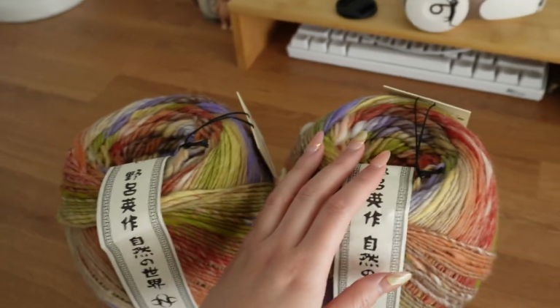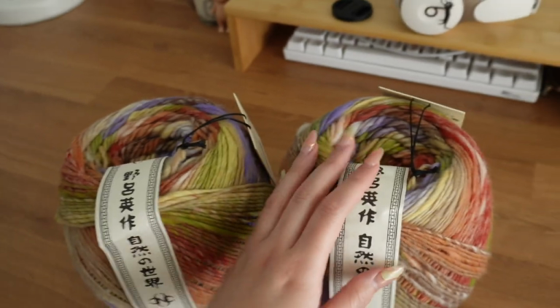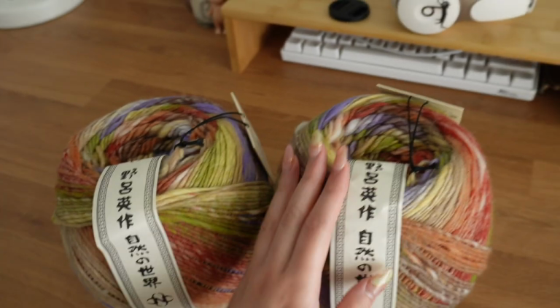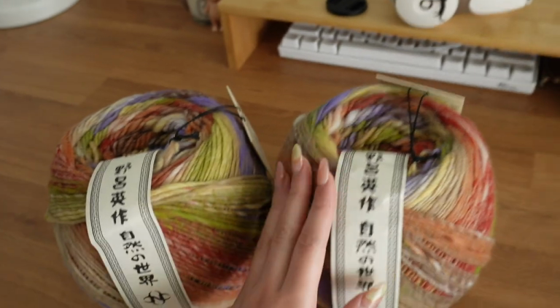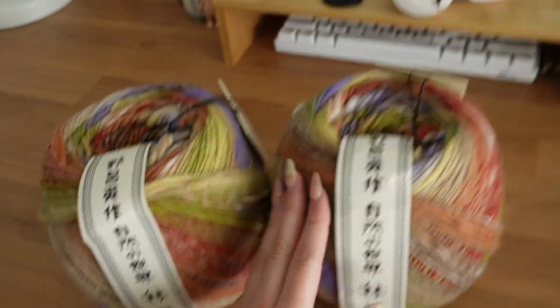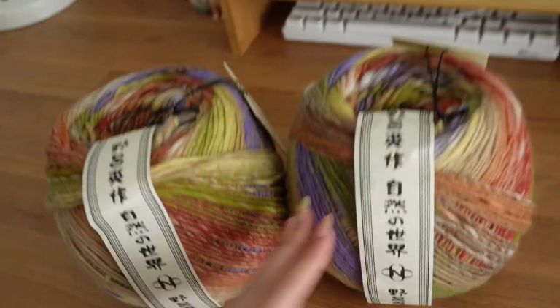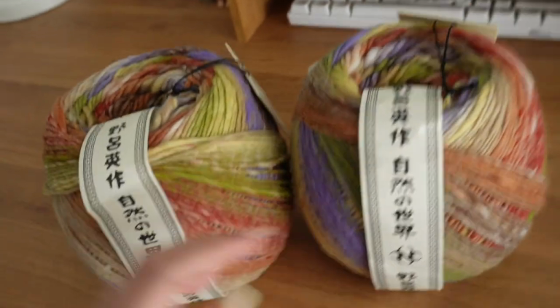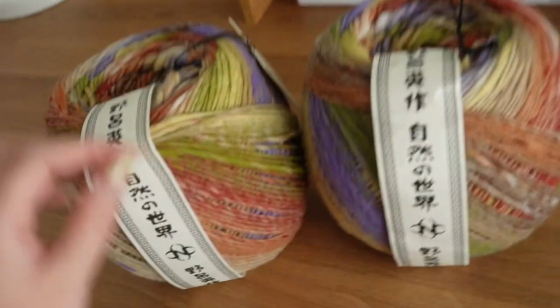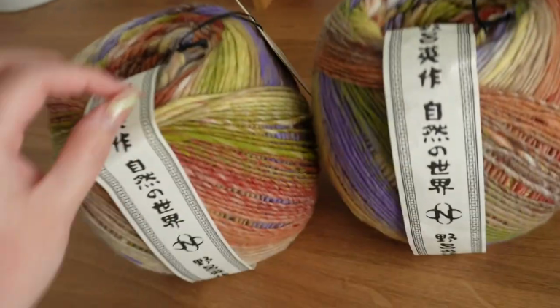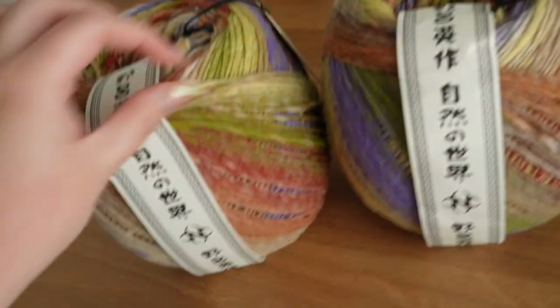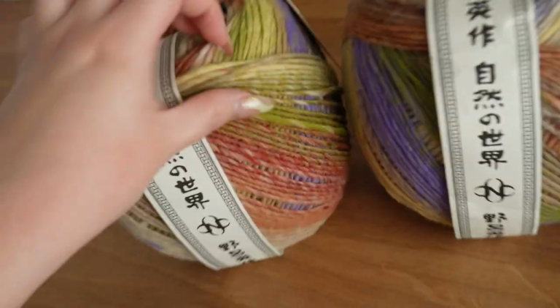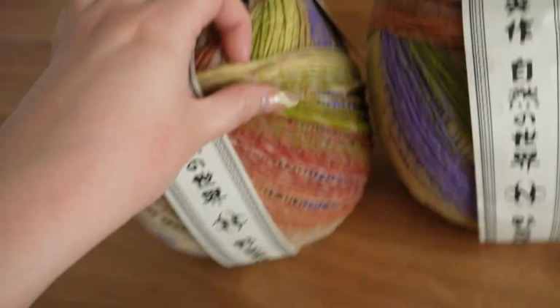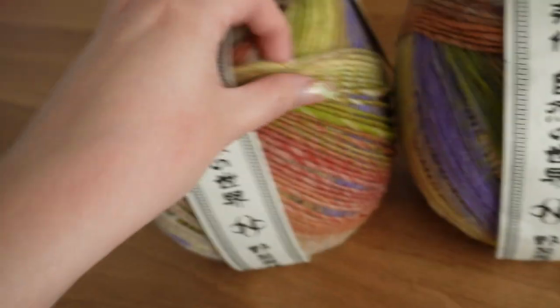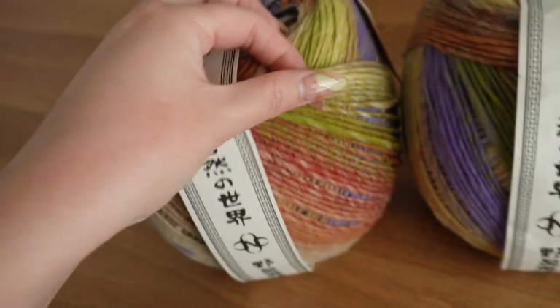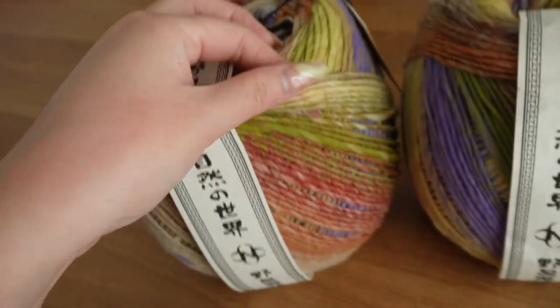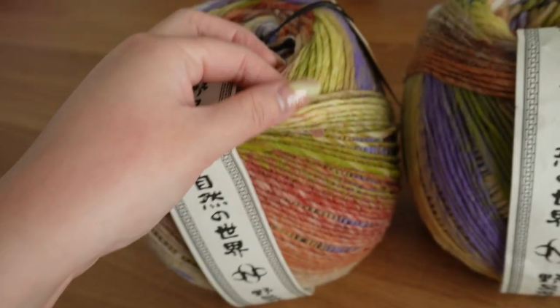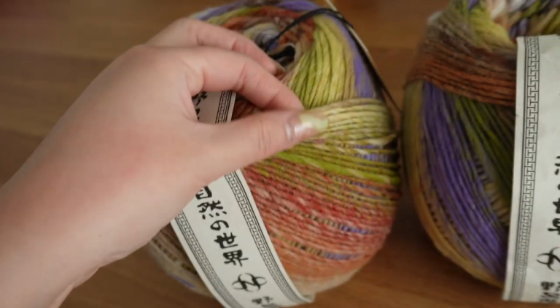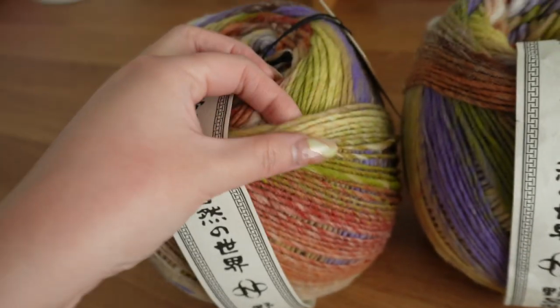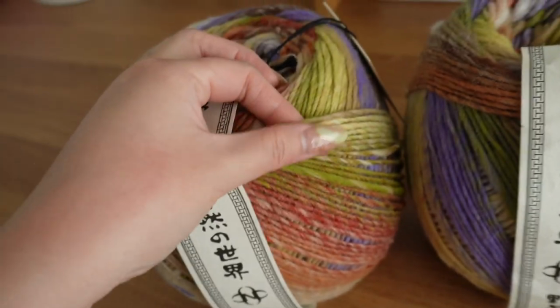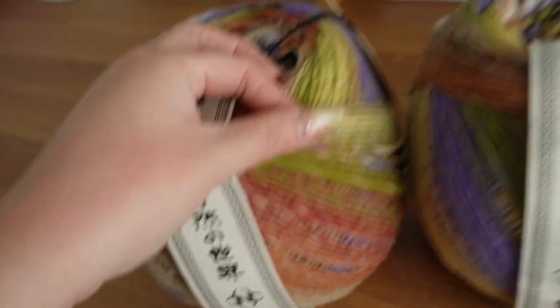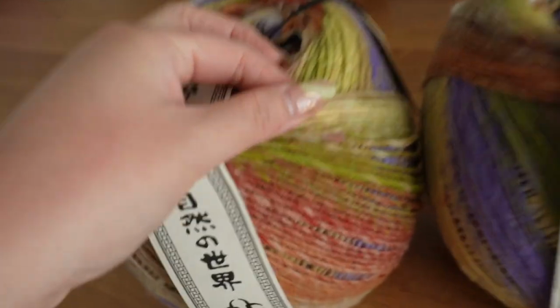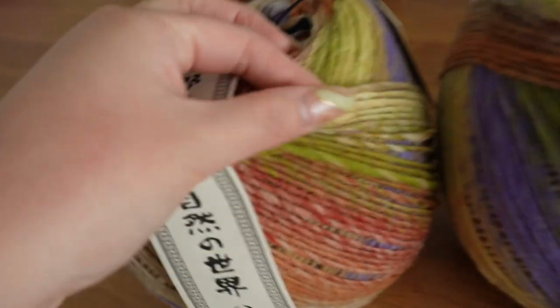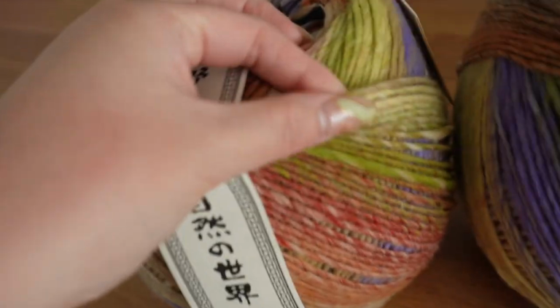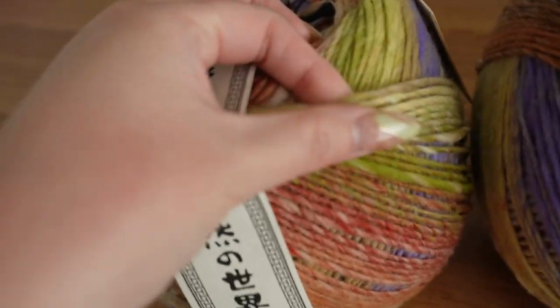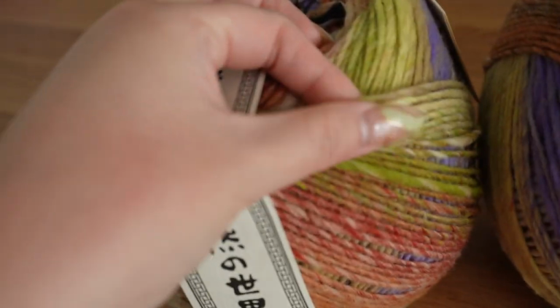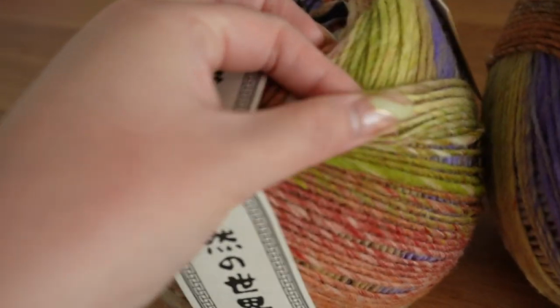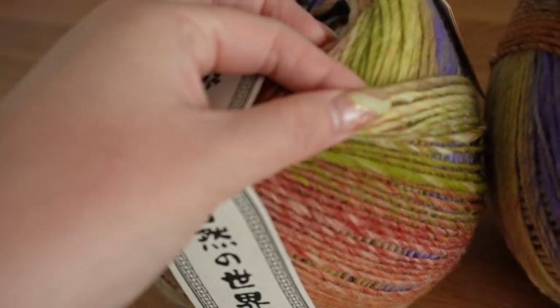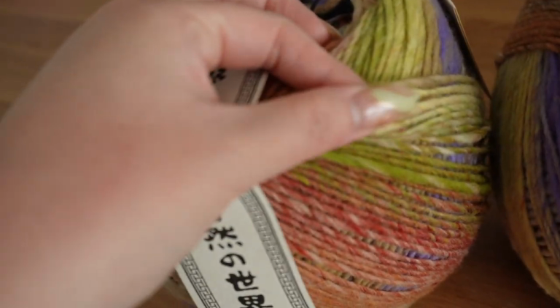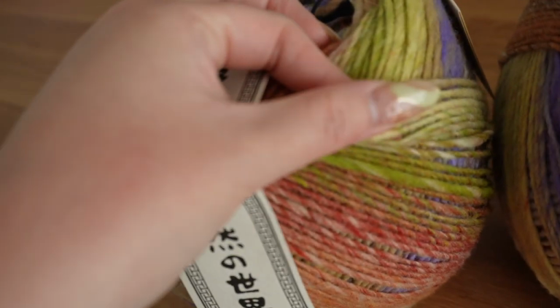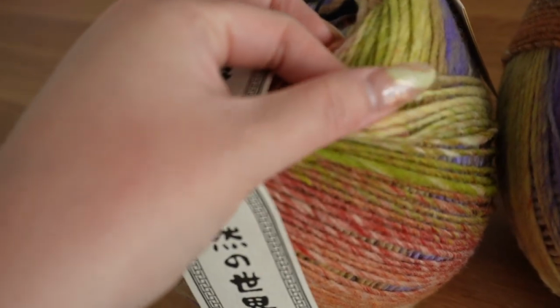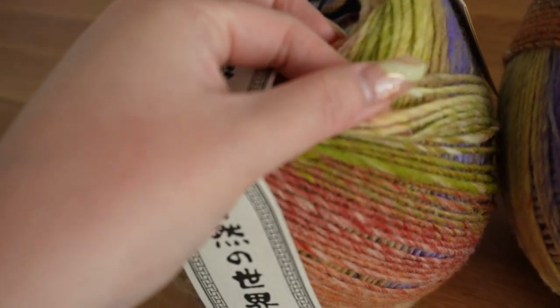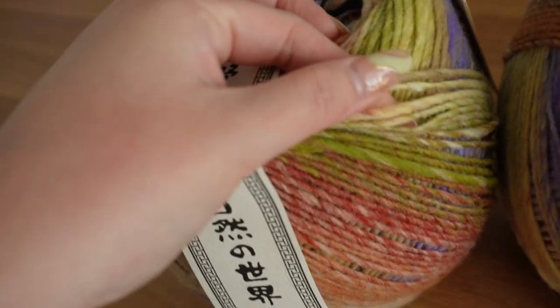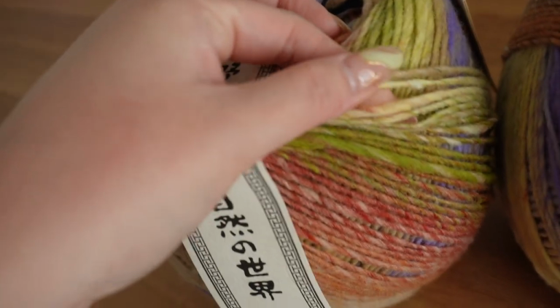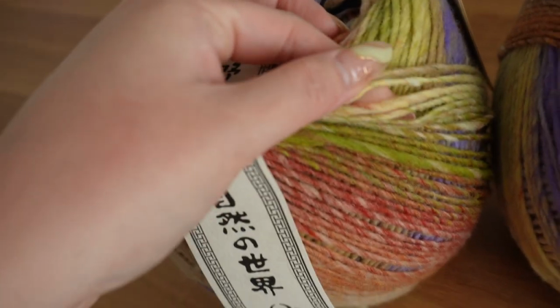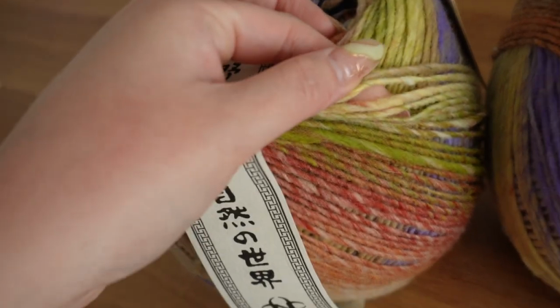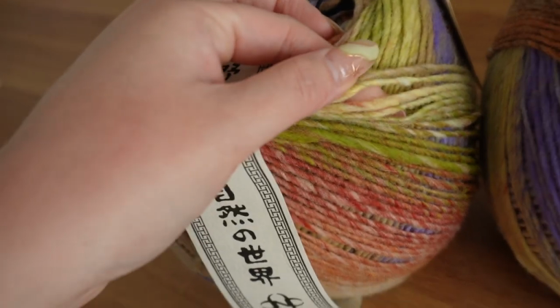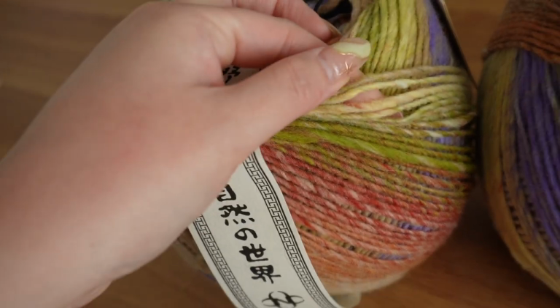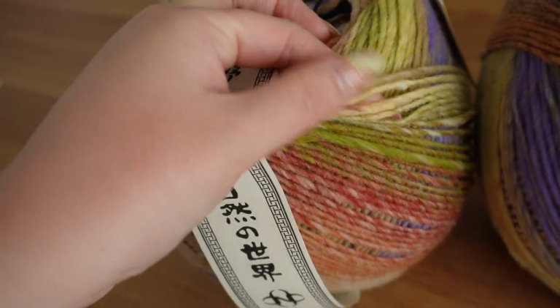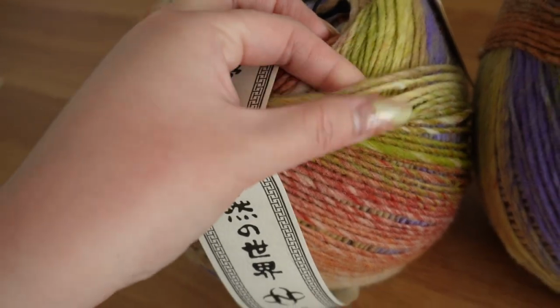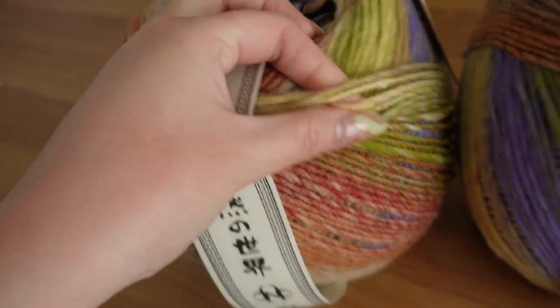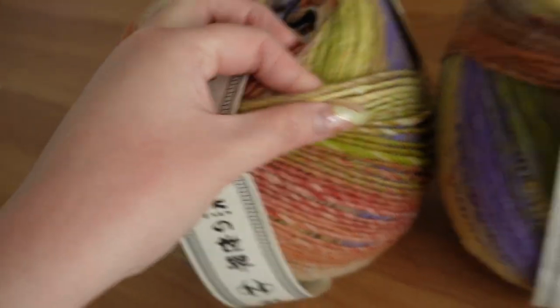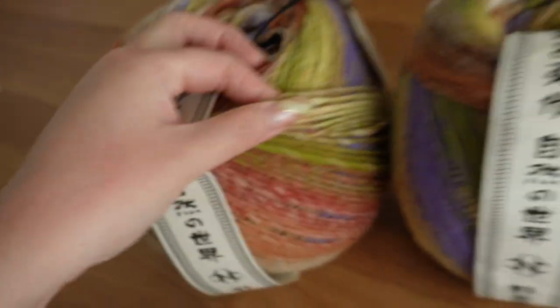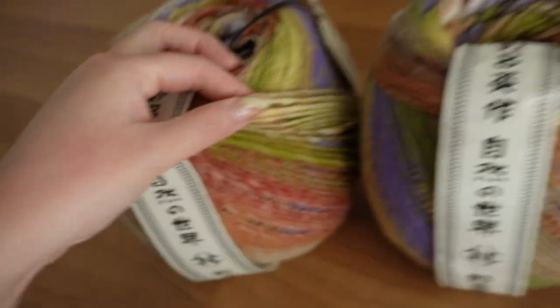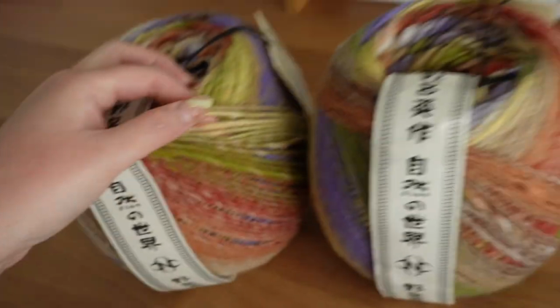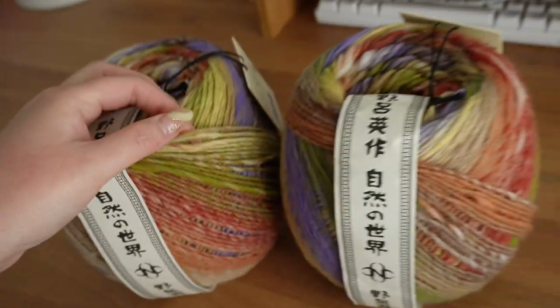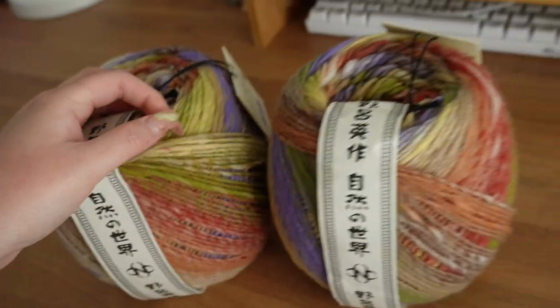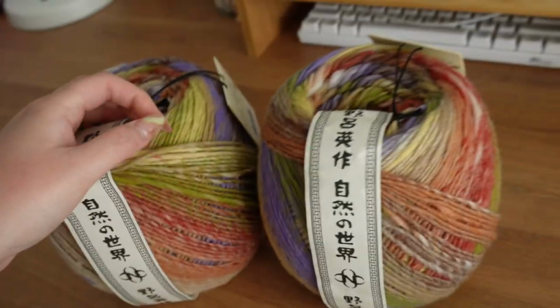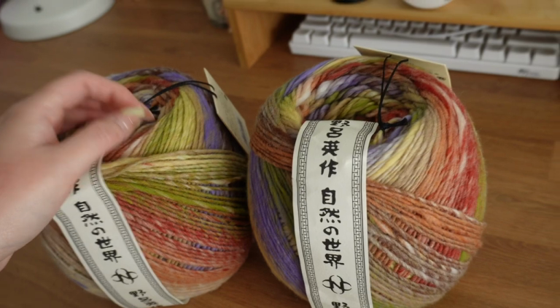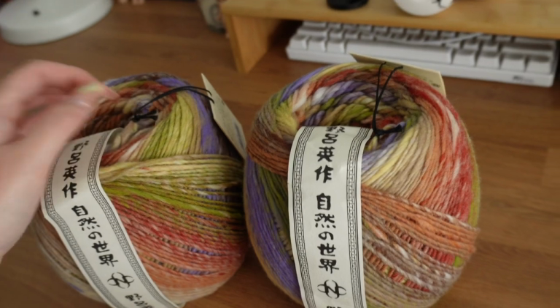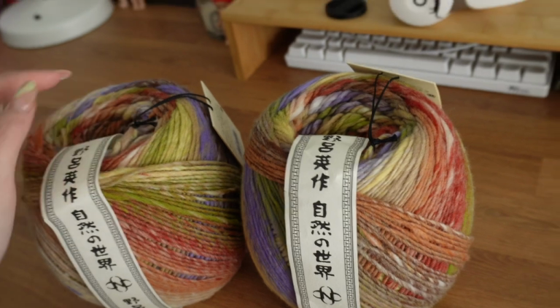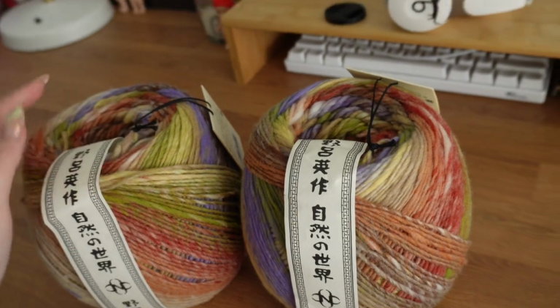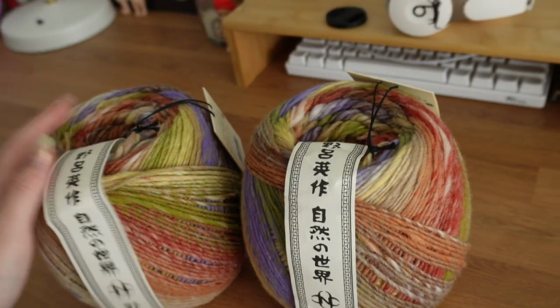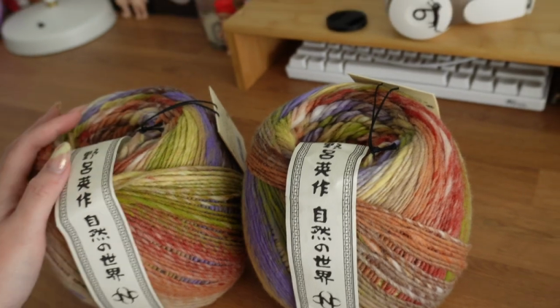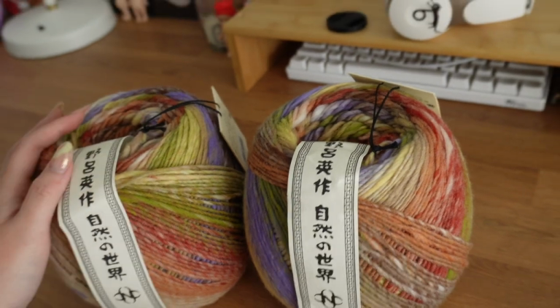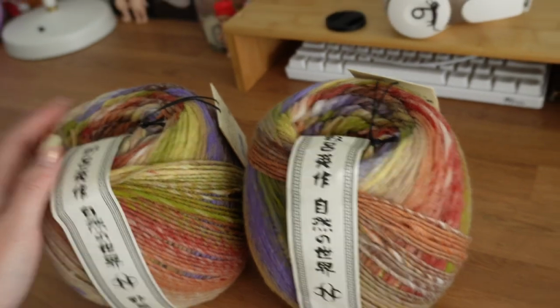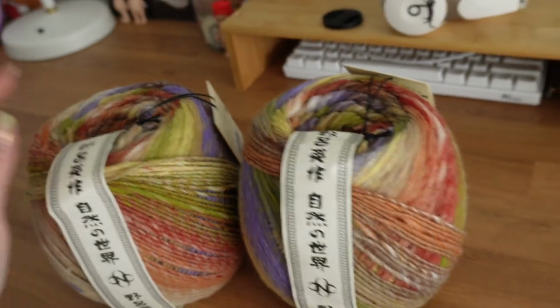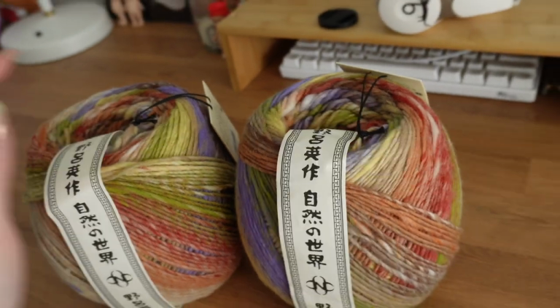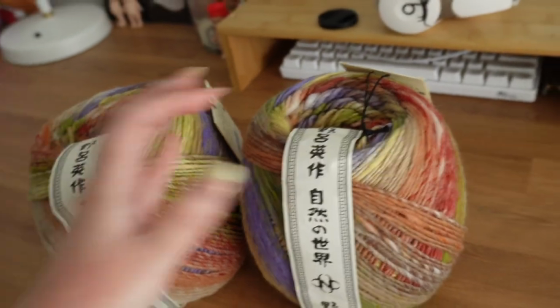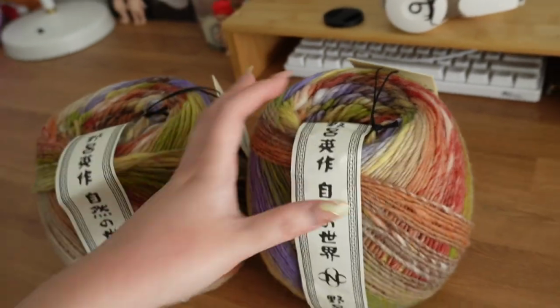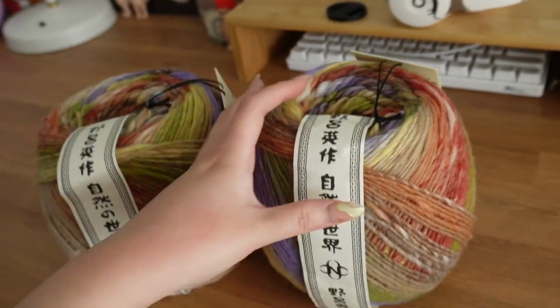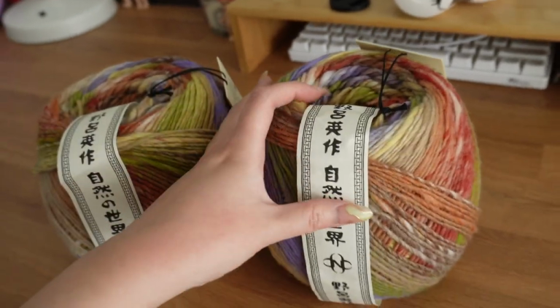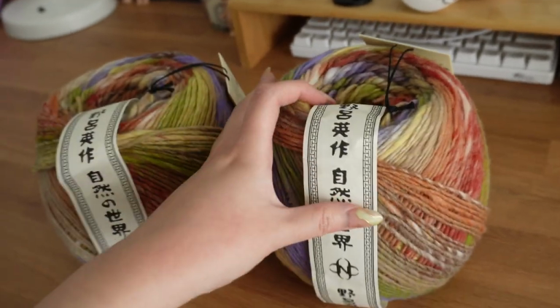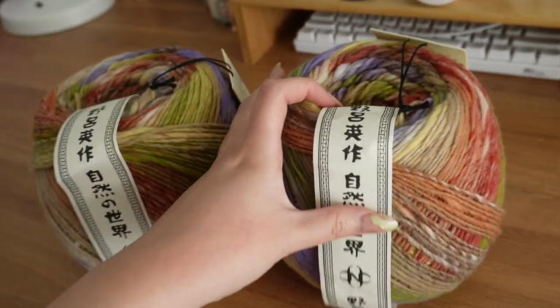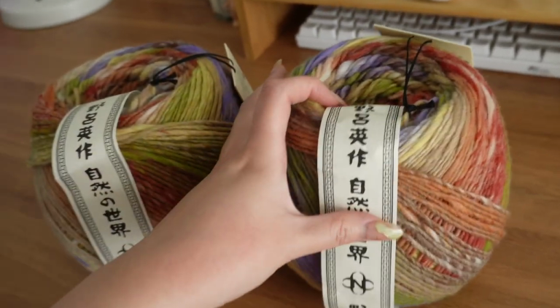I can't even breathe right now. That's the Akari — it's a bit rough to be honest, it's not that soft, but I guess that's because it's wool.